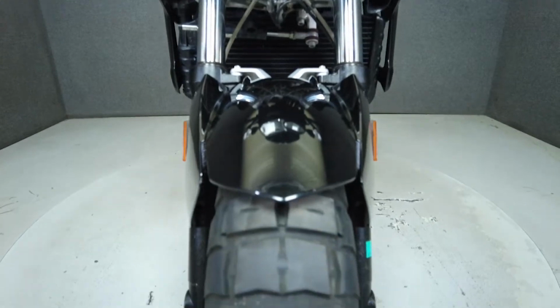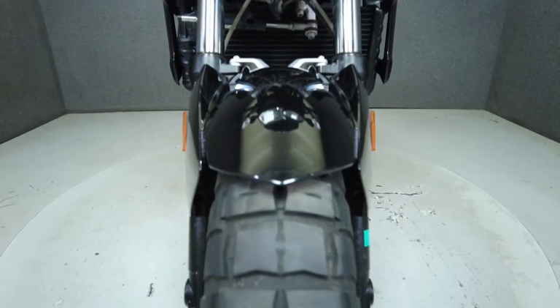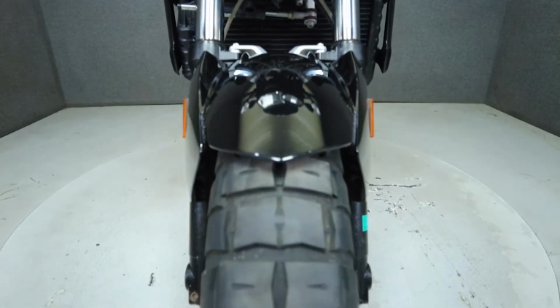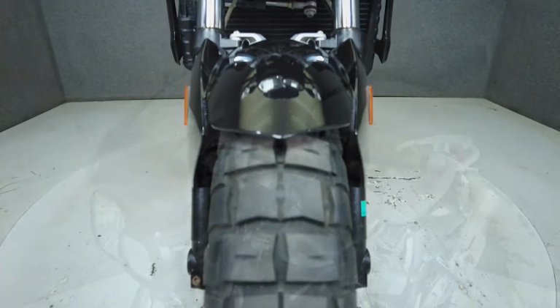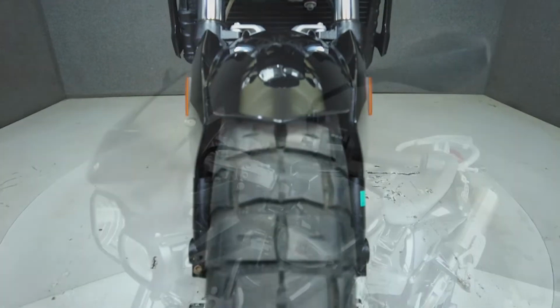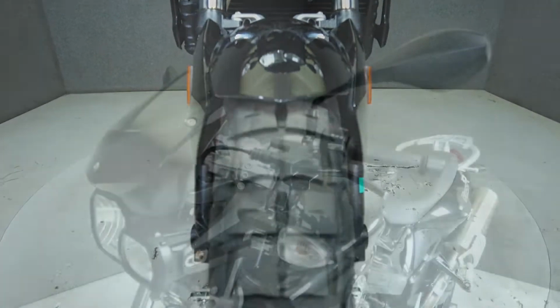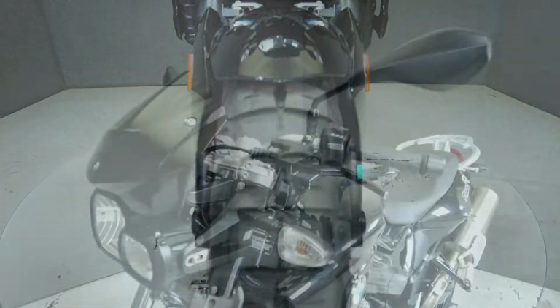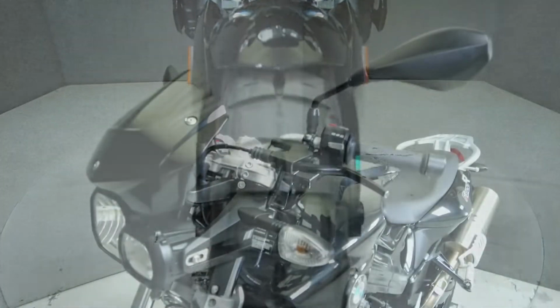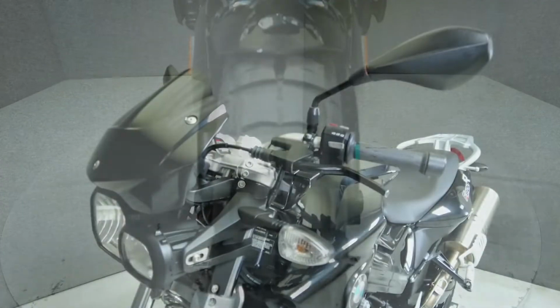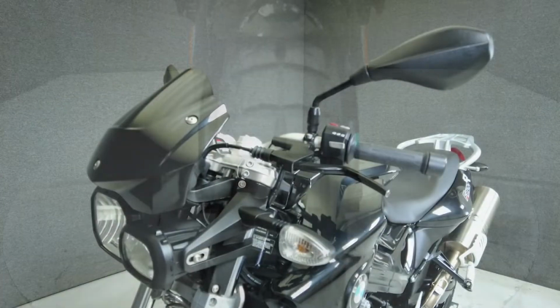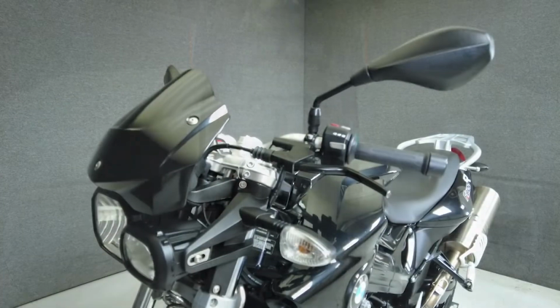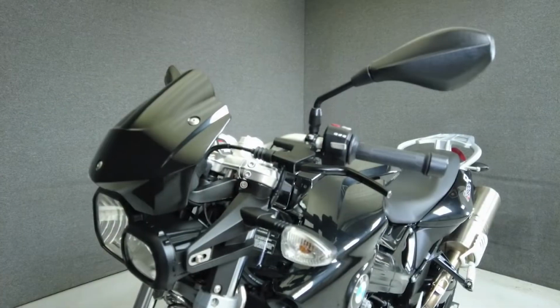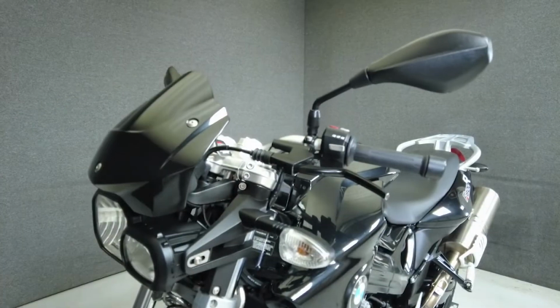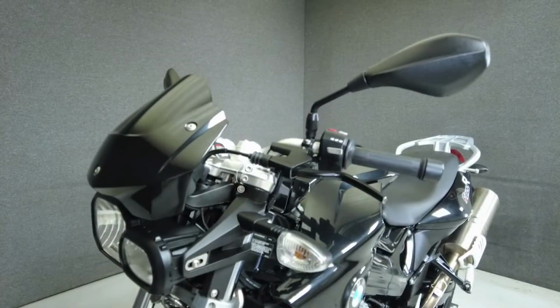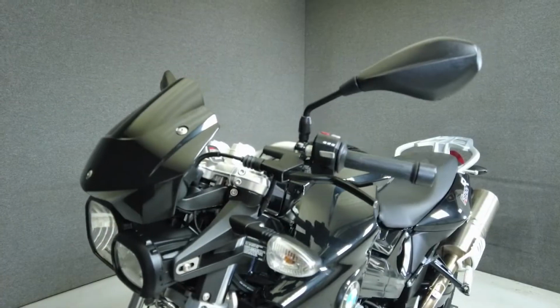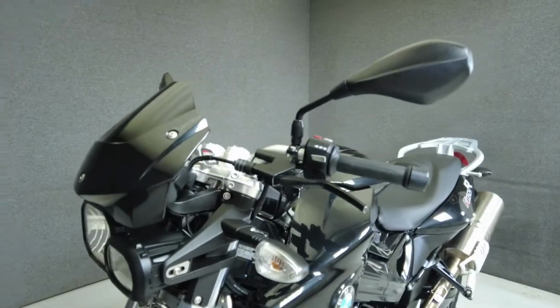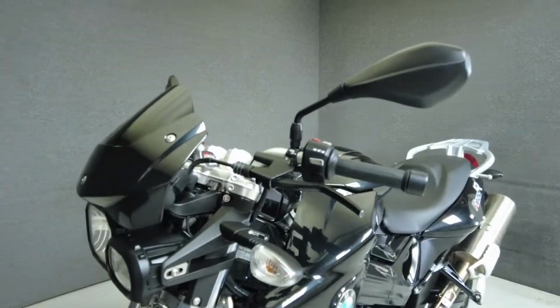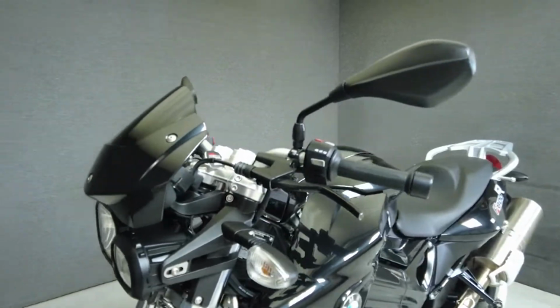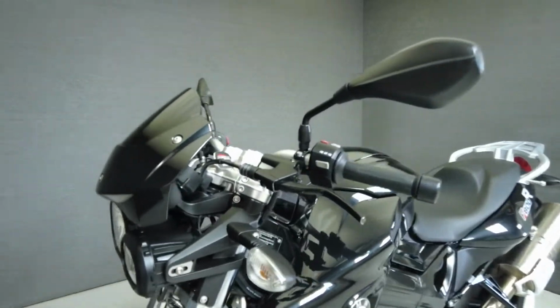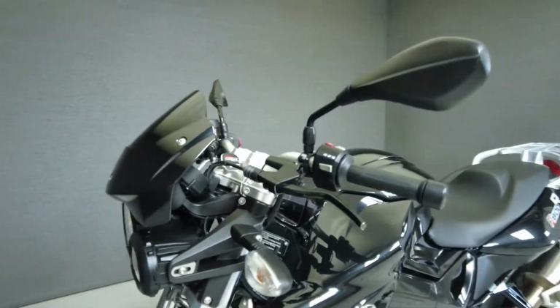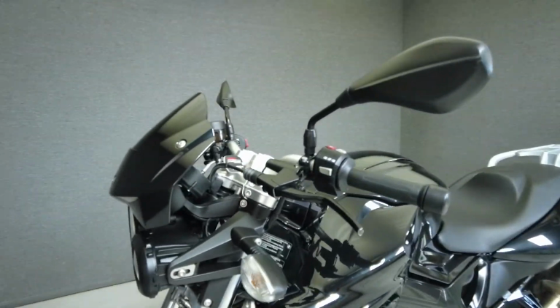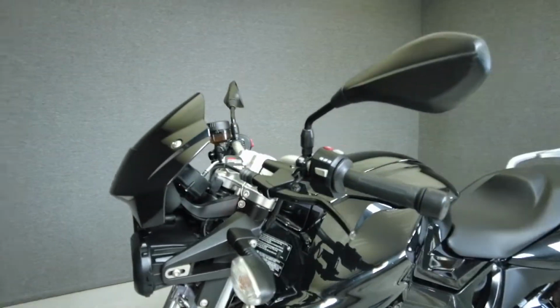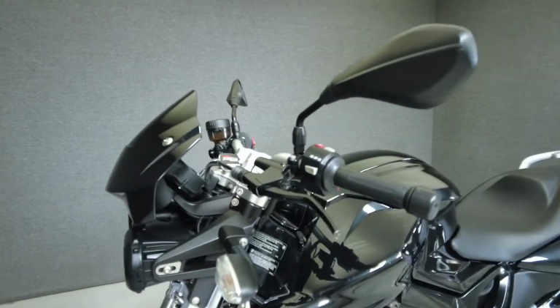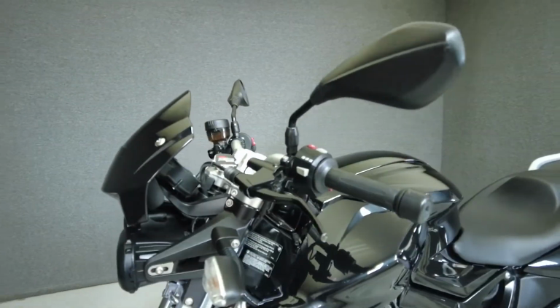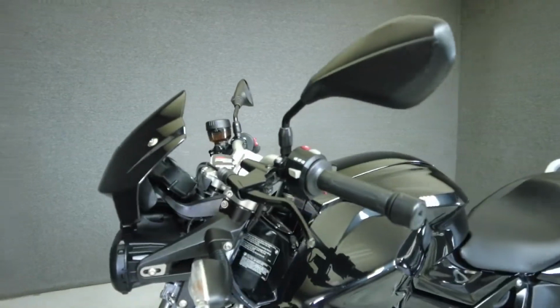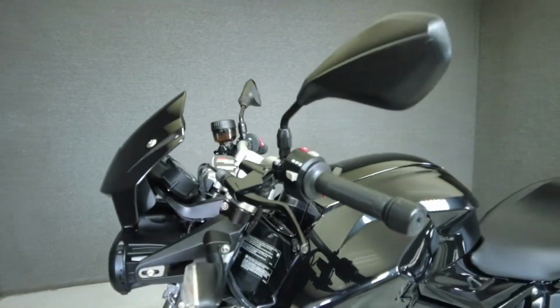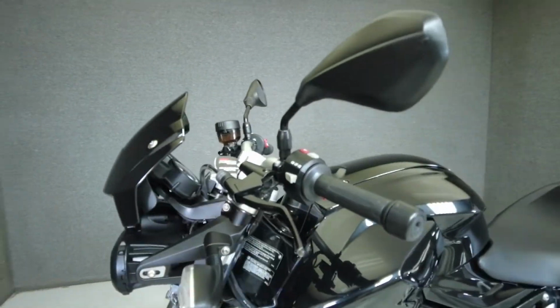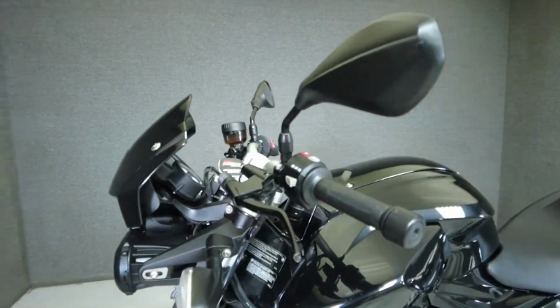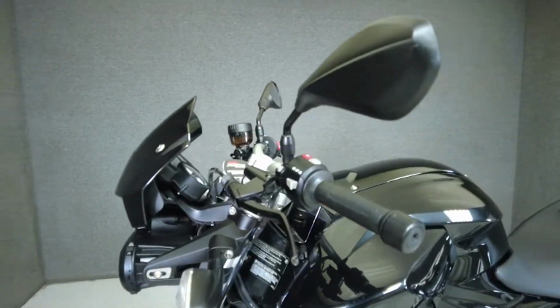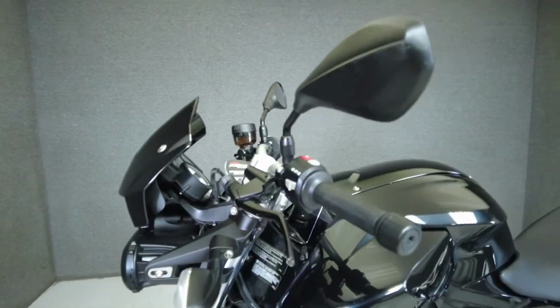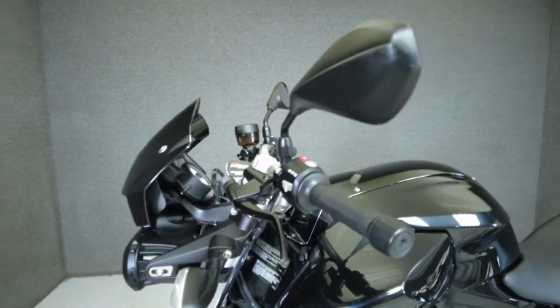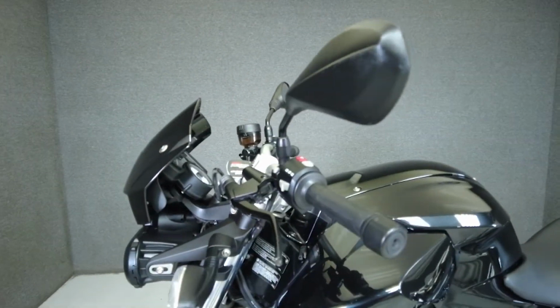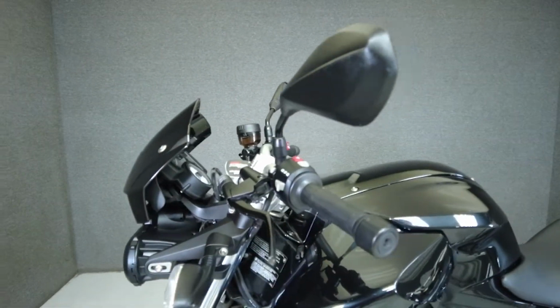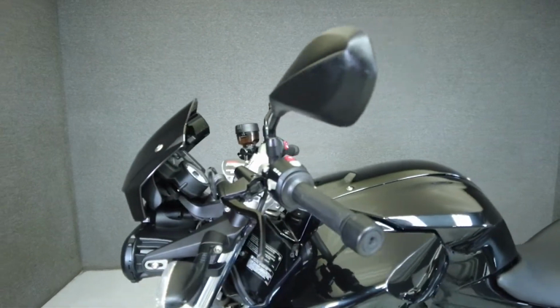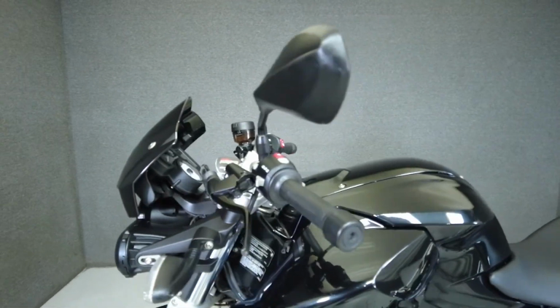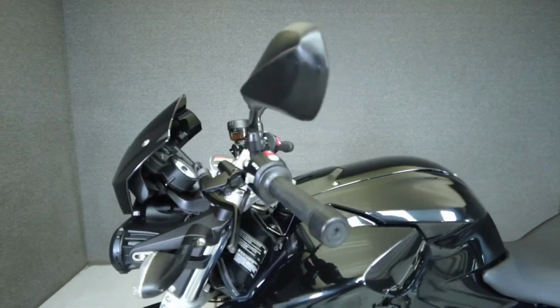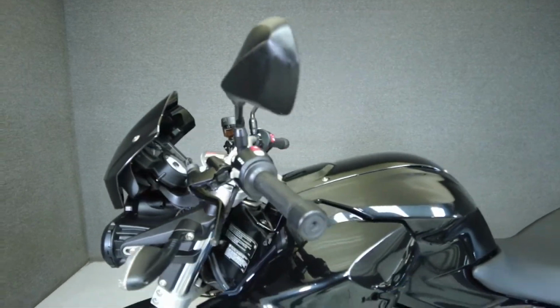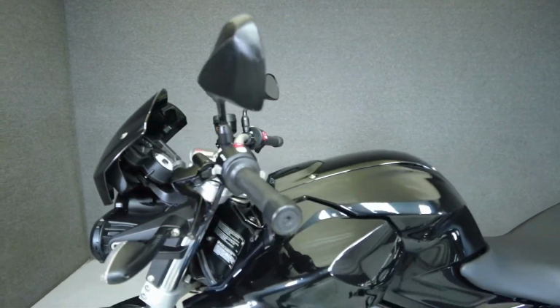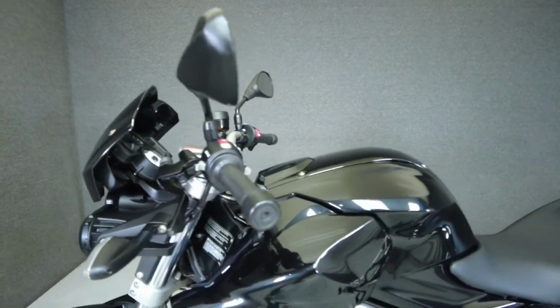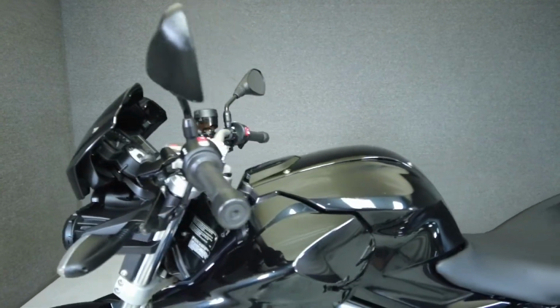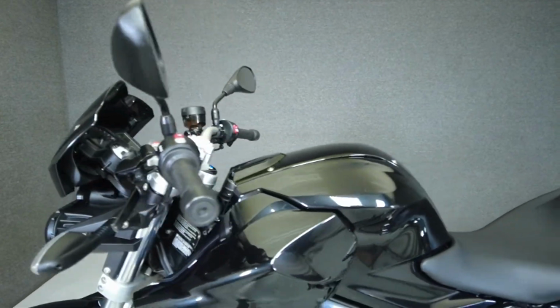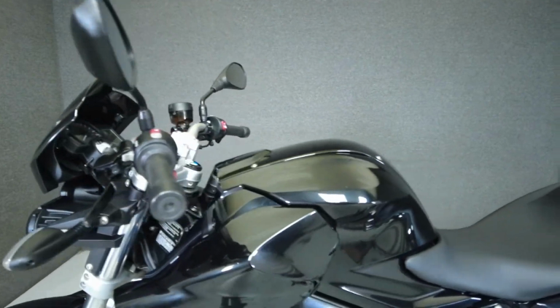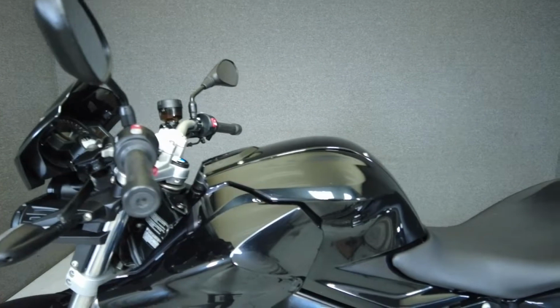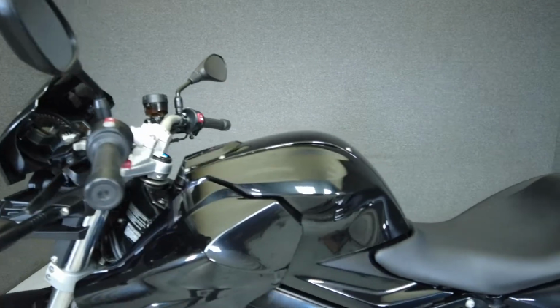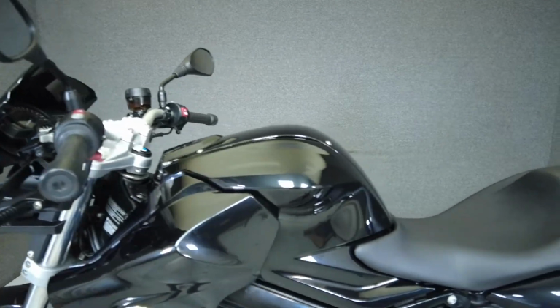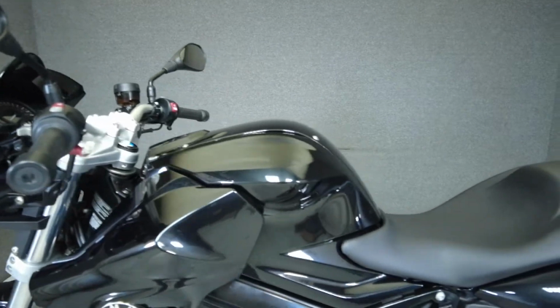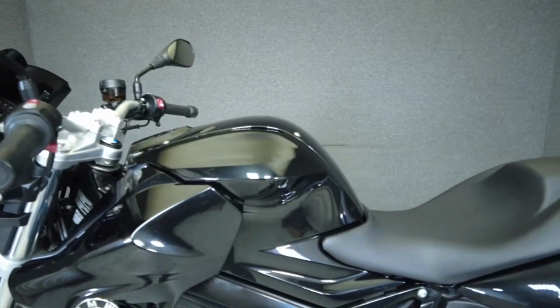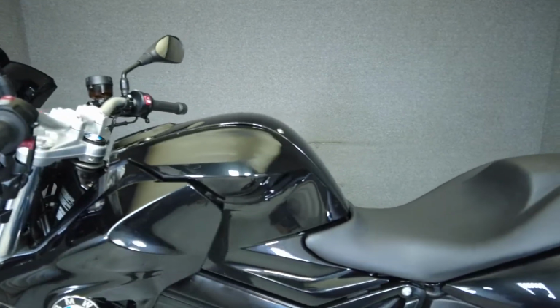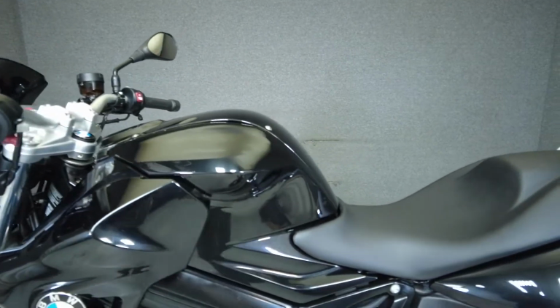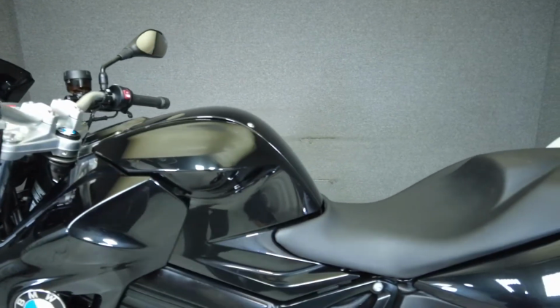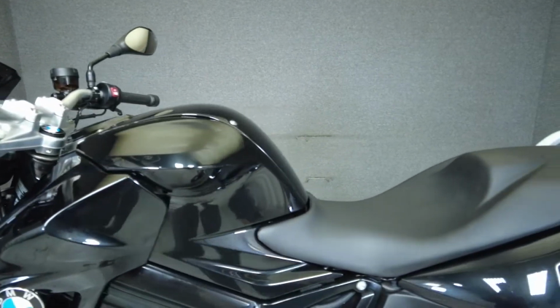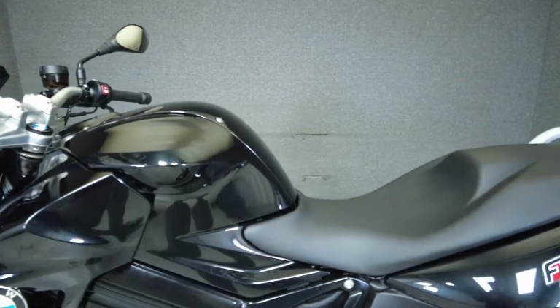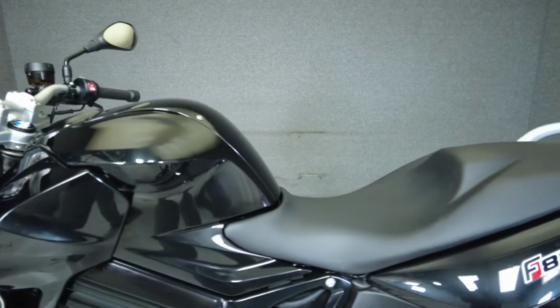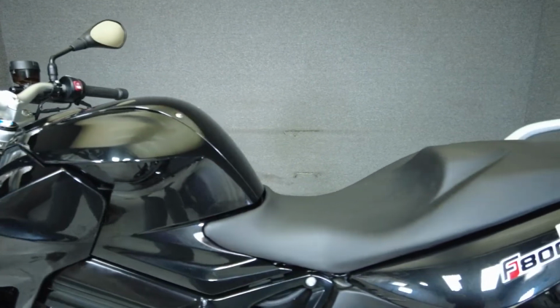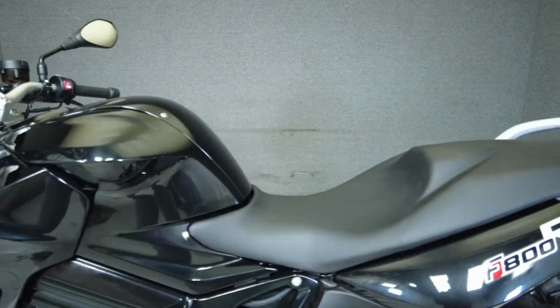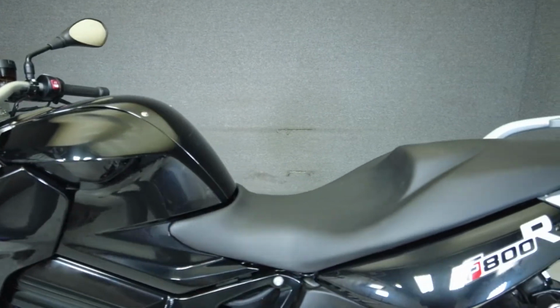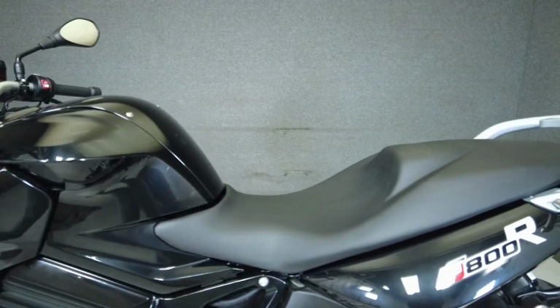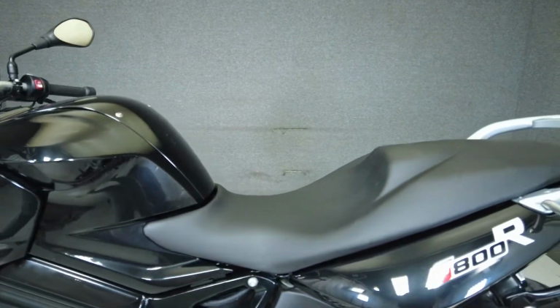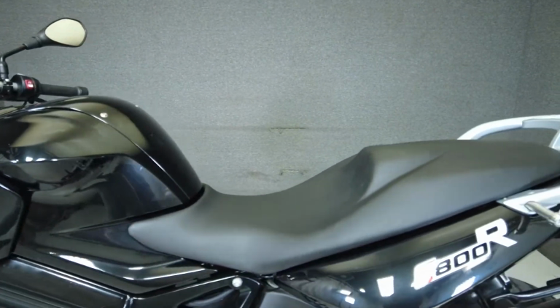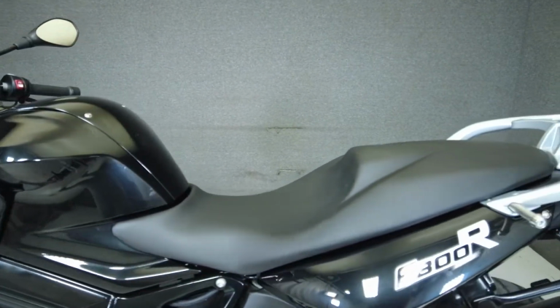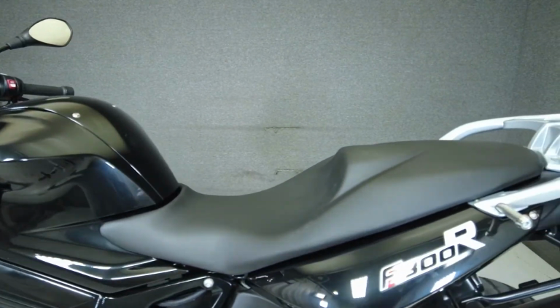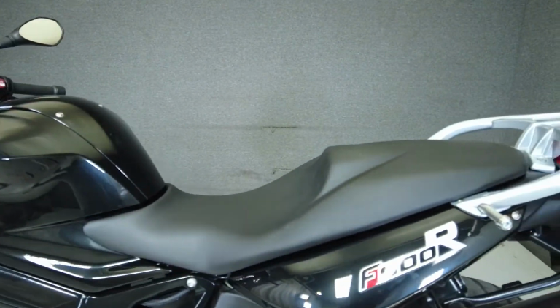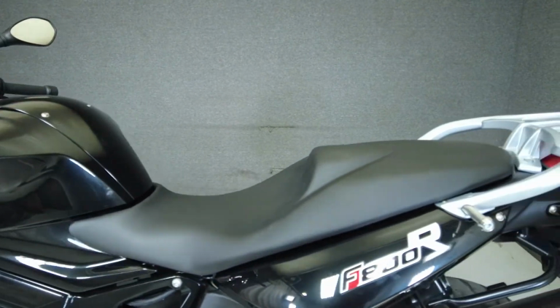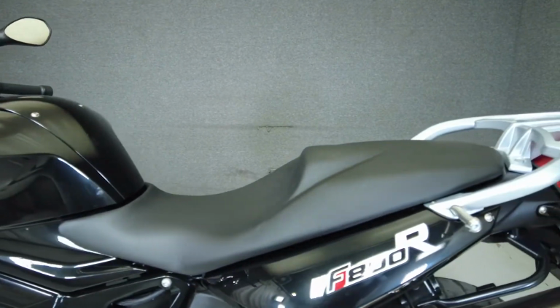Outfitted with BMW's touring package, this bike features additional amenities such as heated grips, a center stand, pannier sidebox hardware, and a luggage rack.